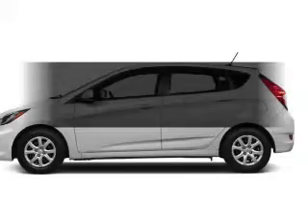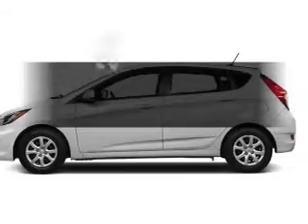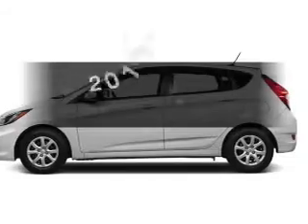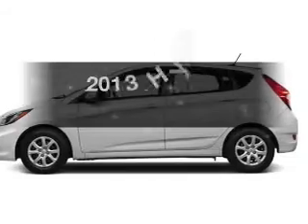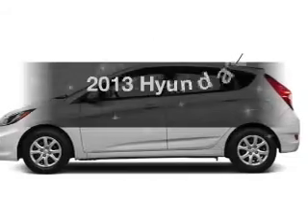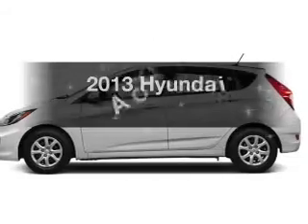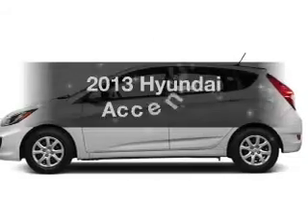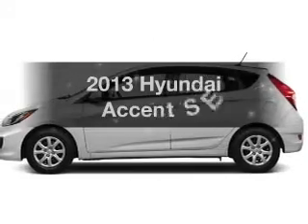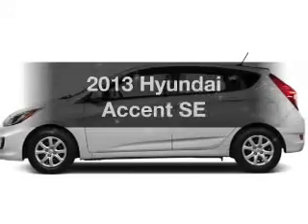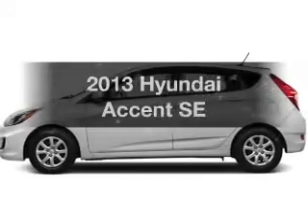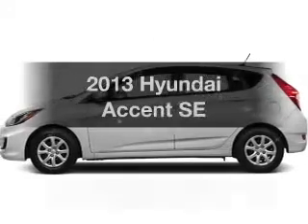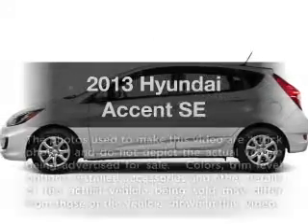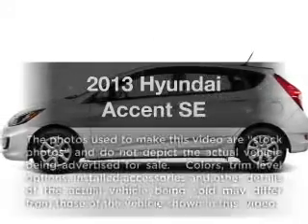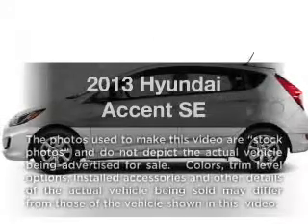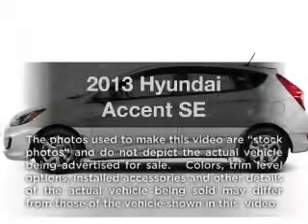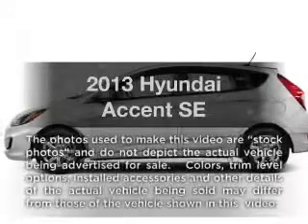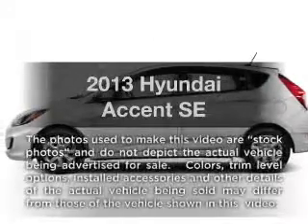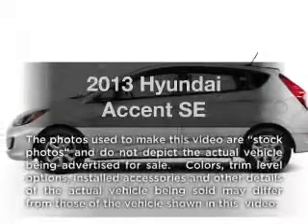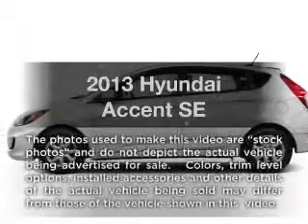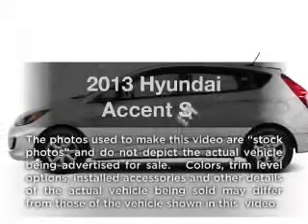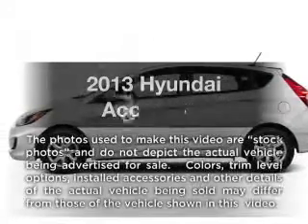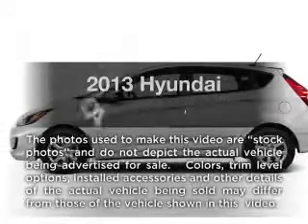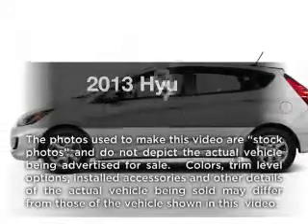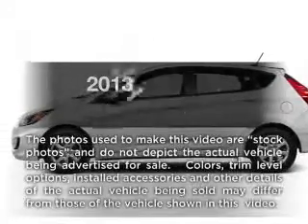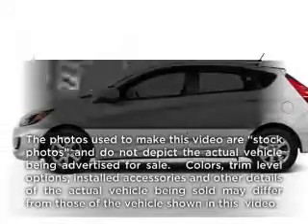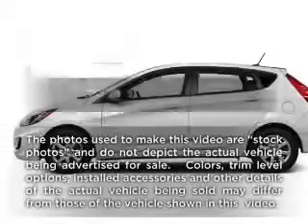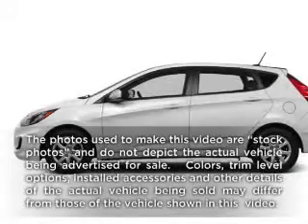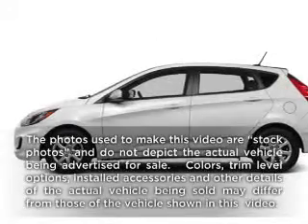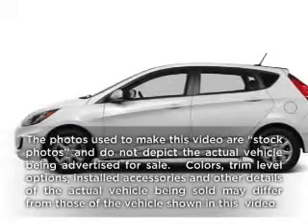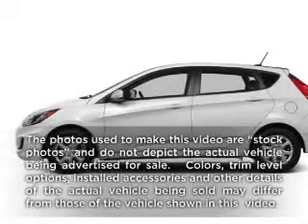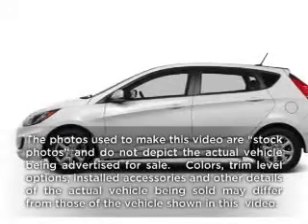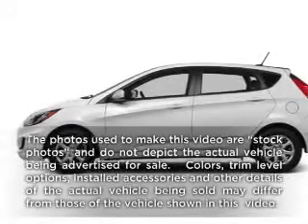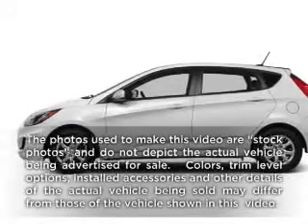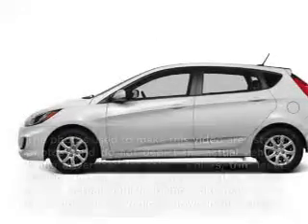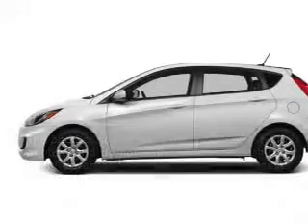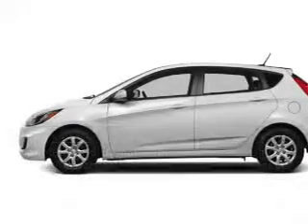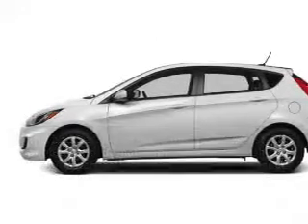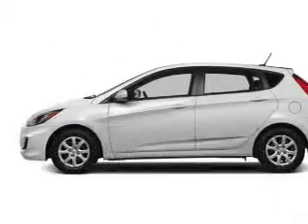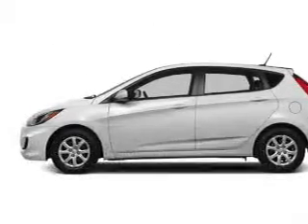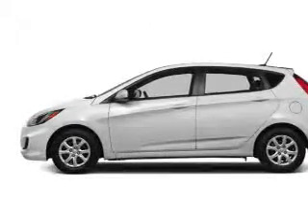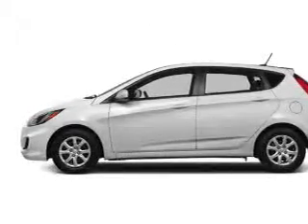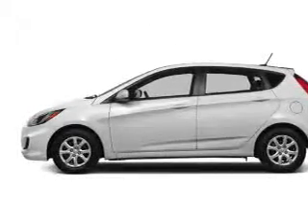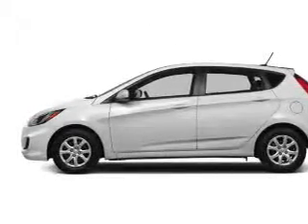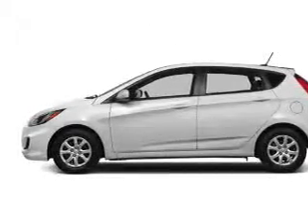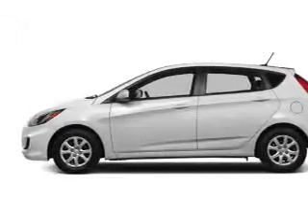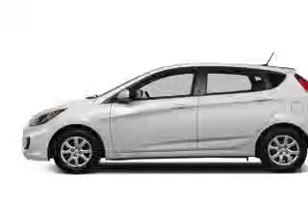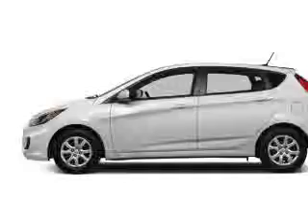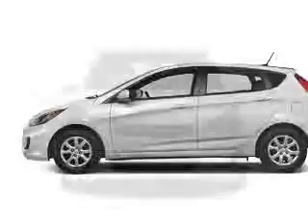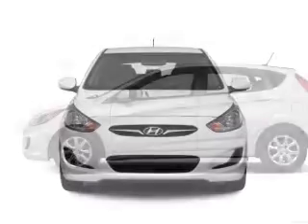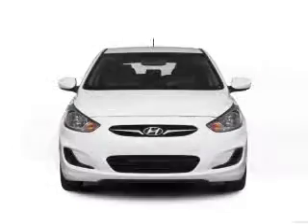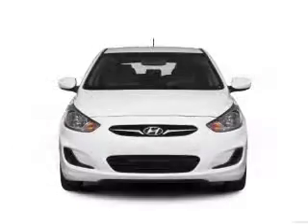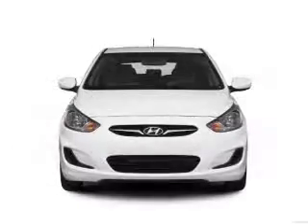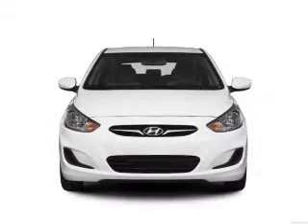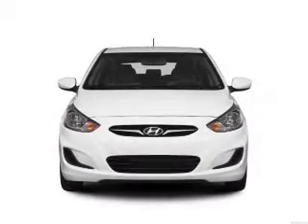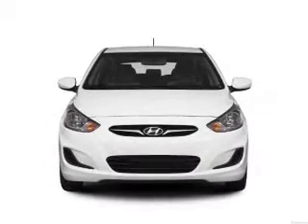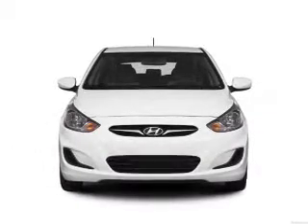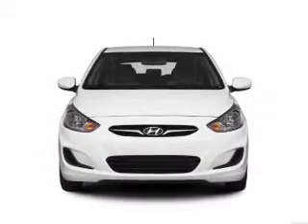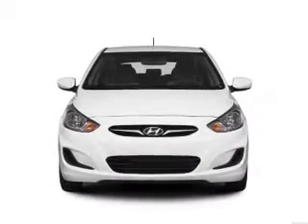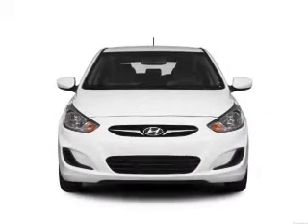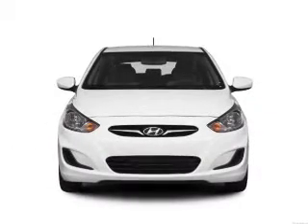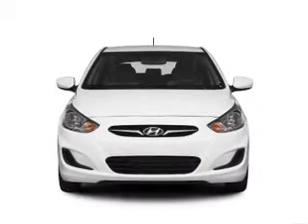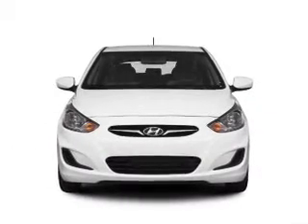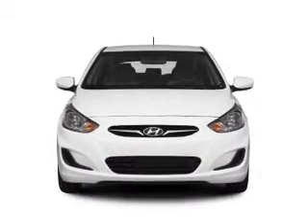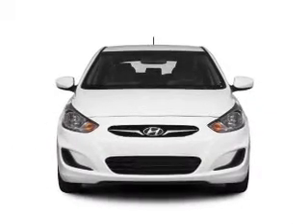Imagine yourself in this 2013 Hyundai Accent. Travel the roads in style and comfort in this great vehicle.